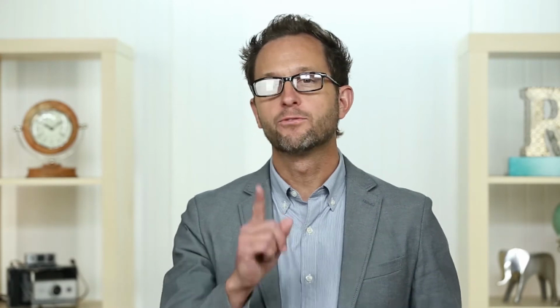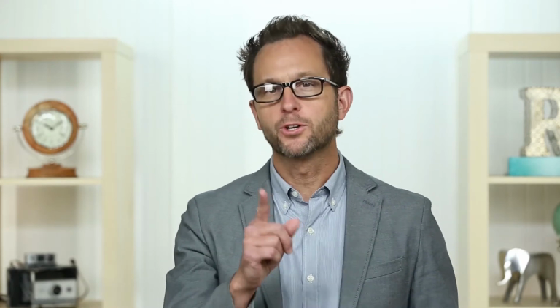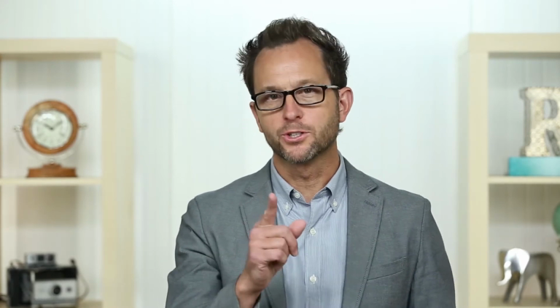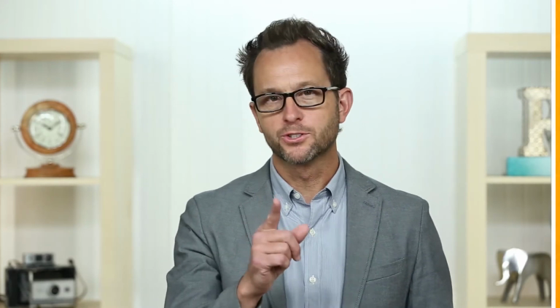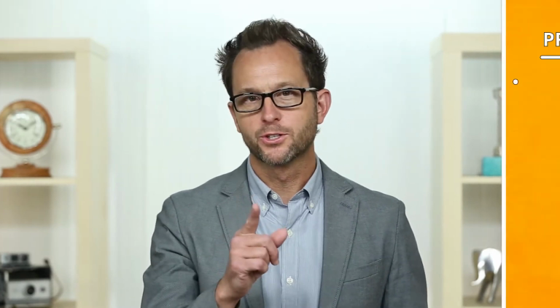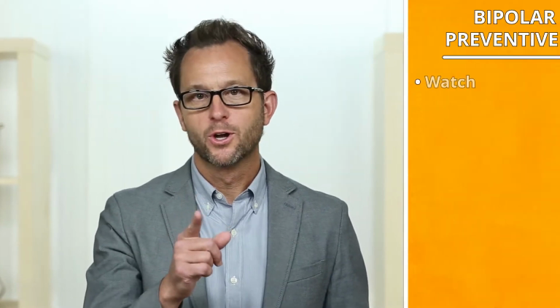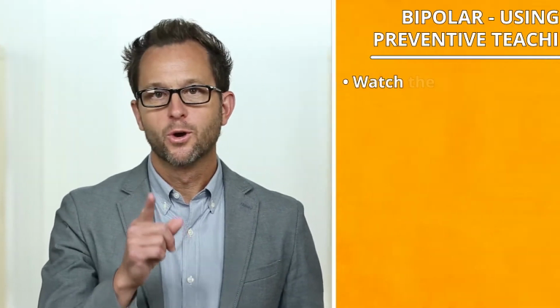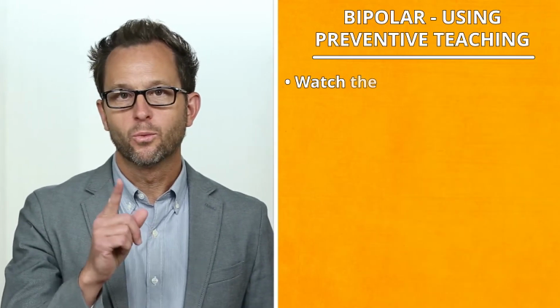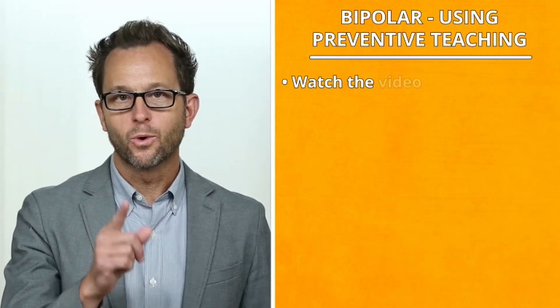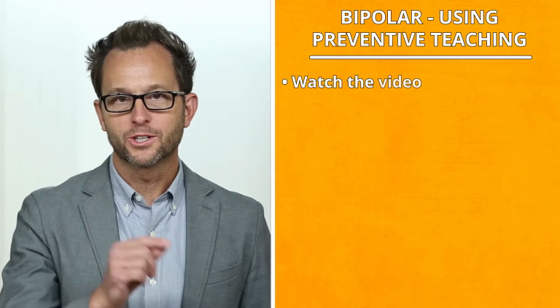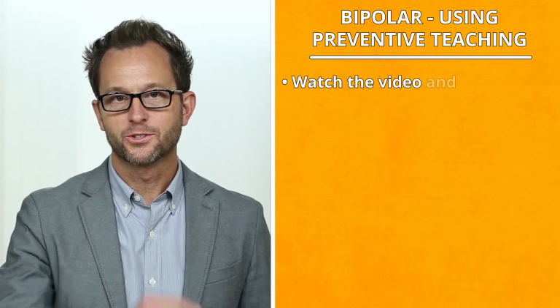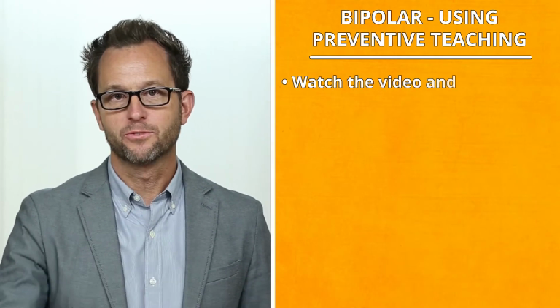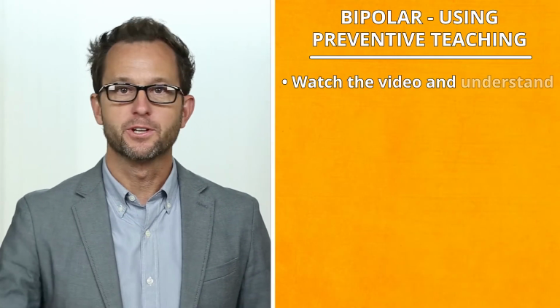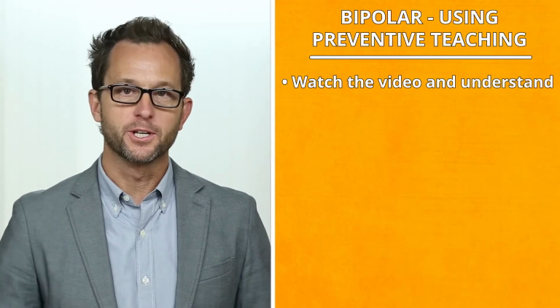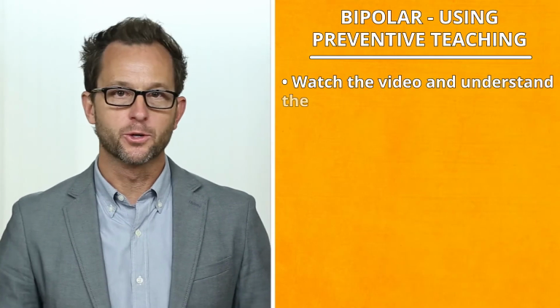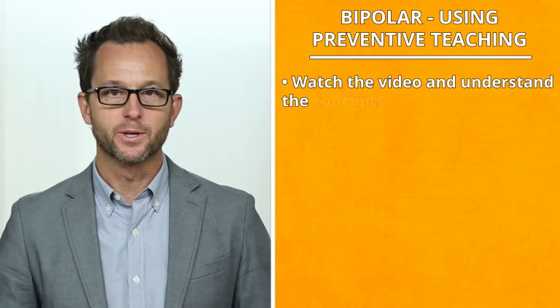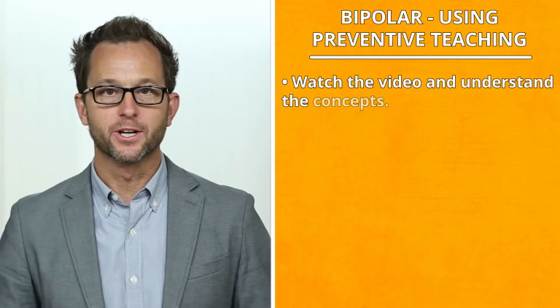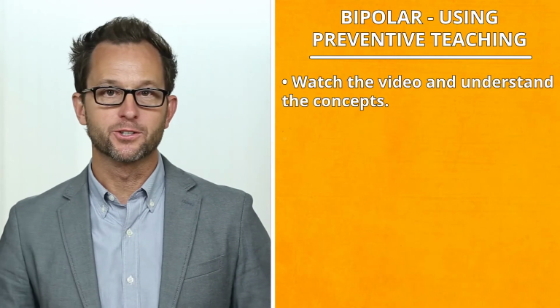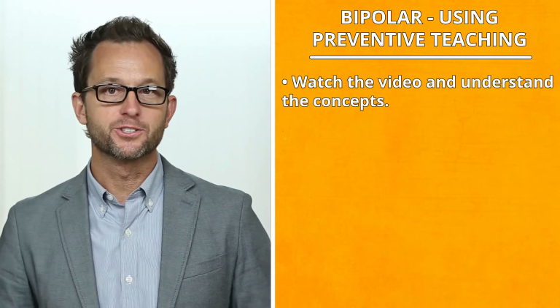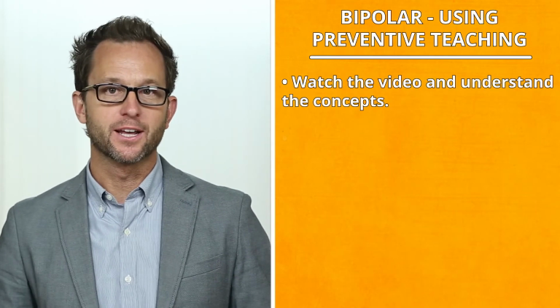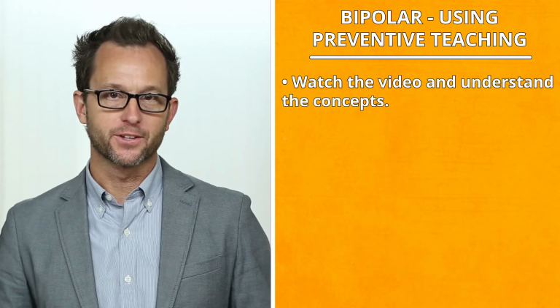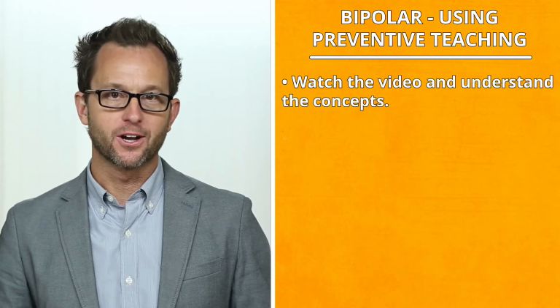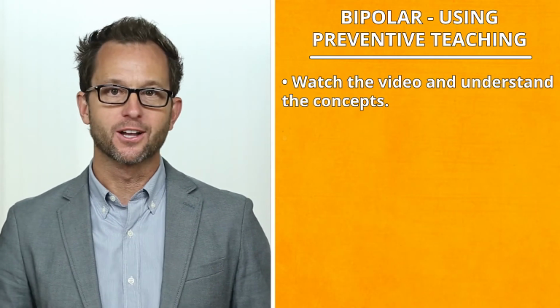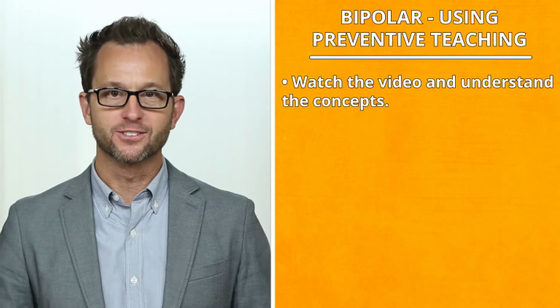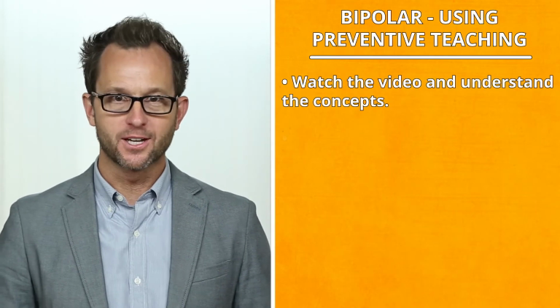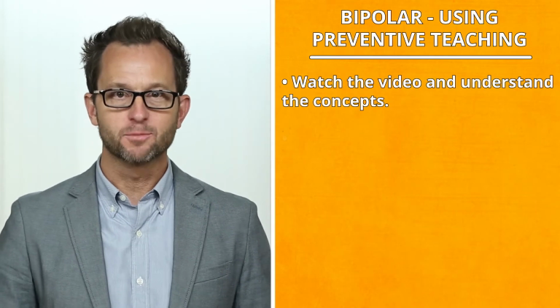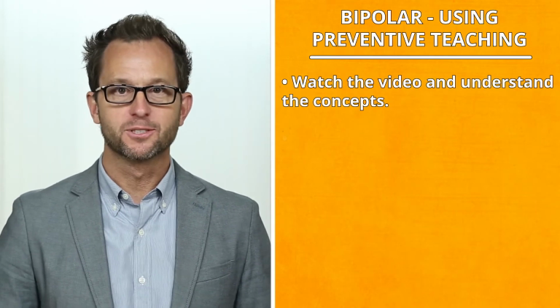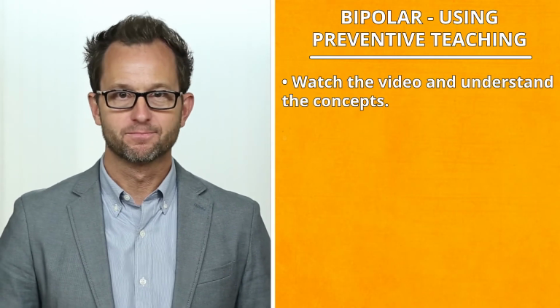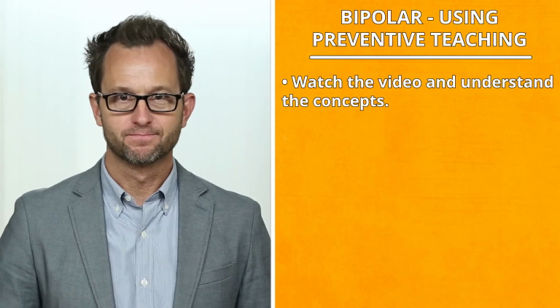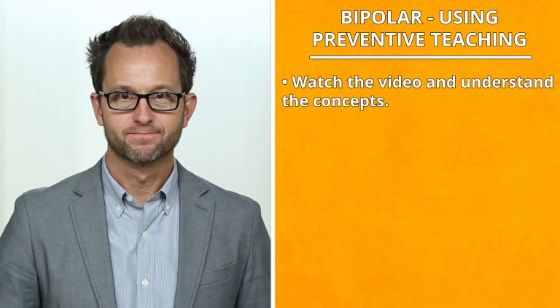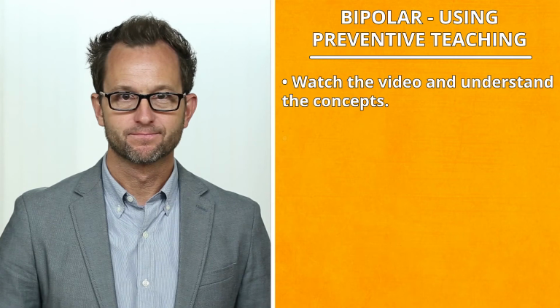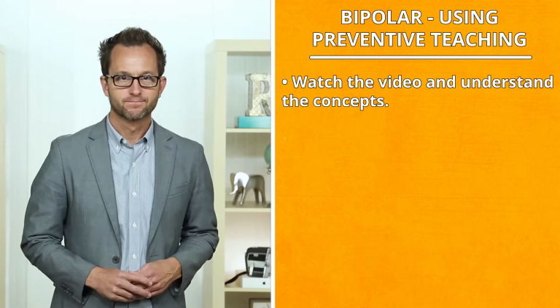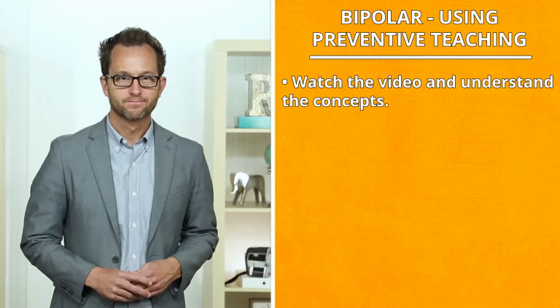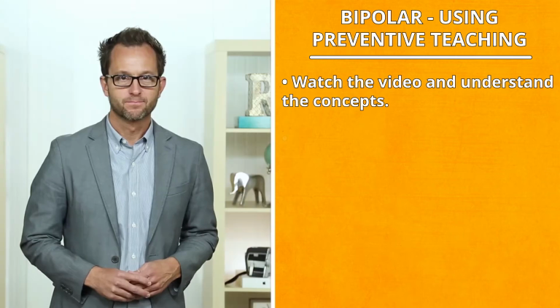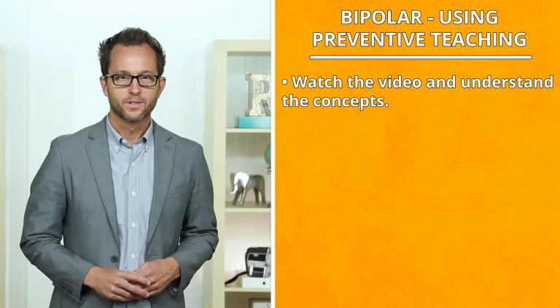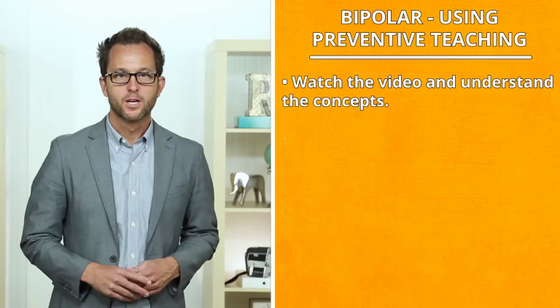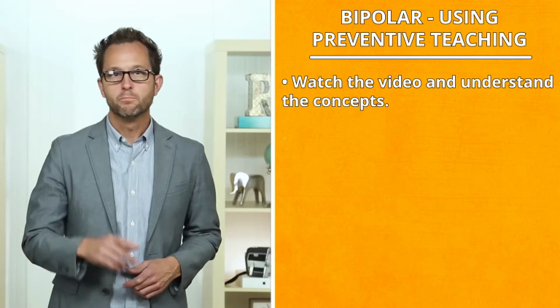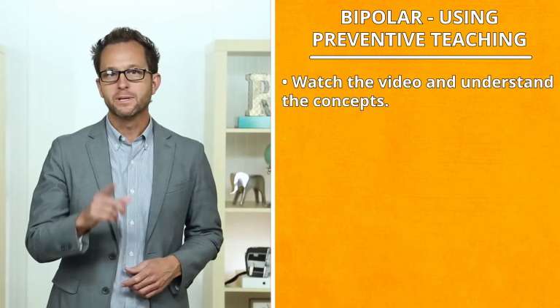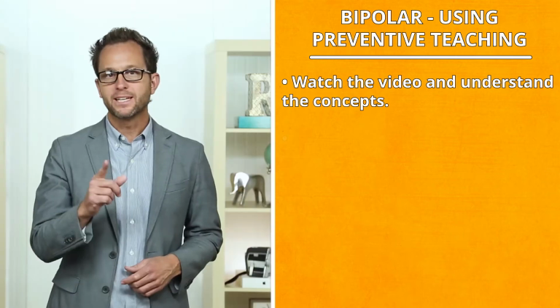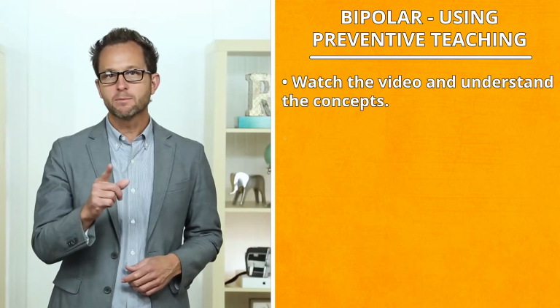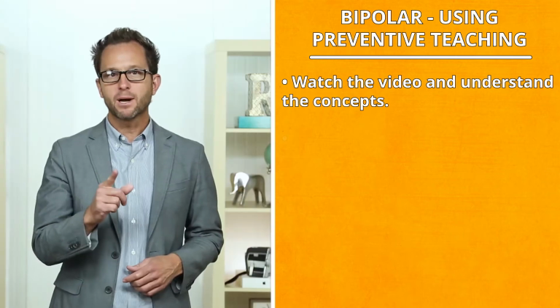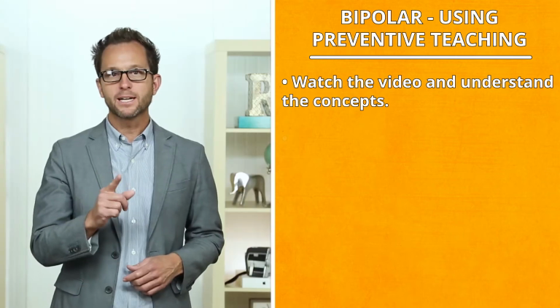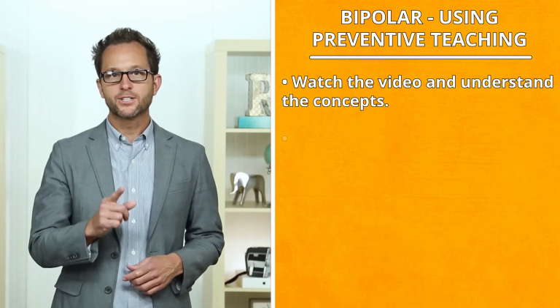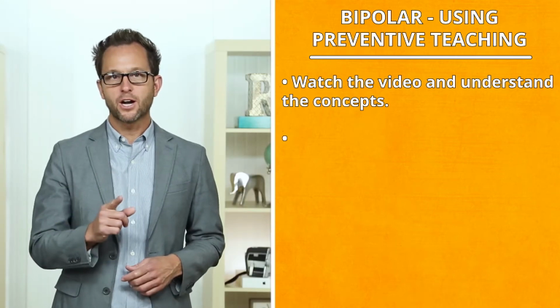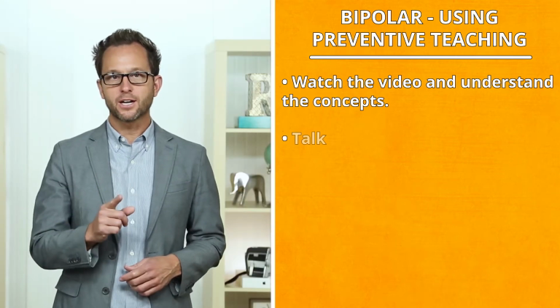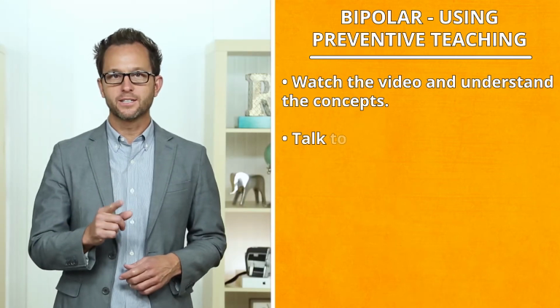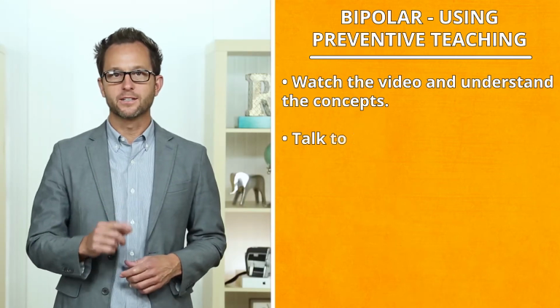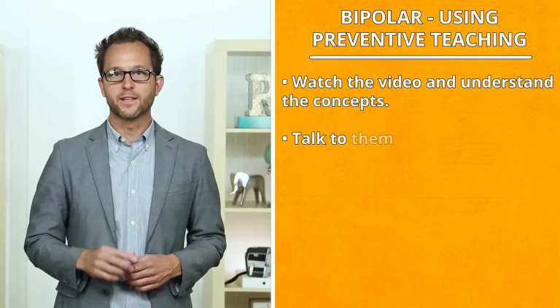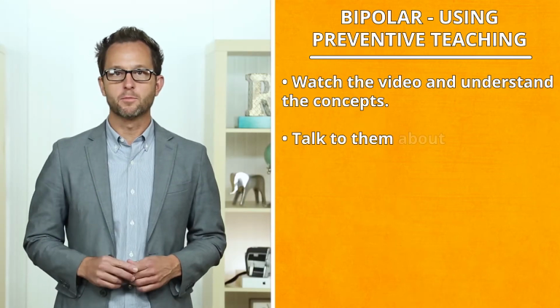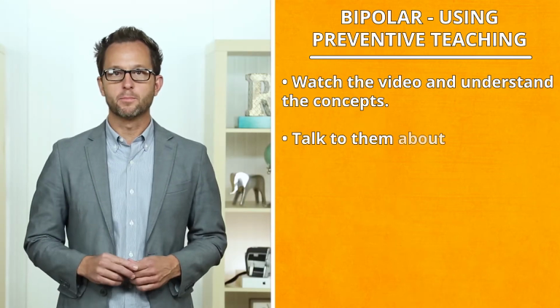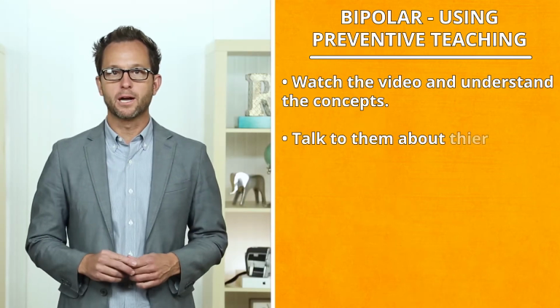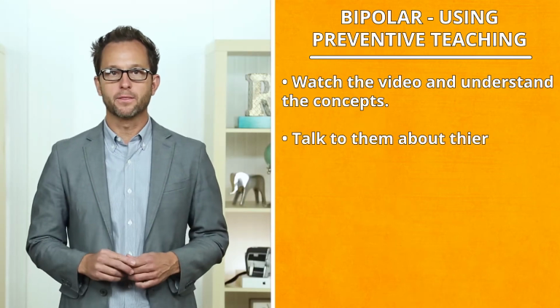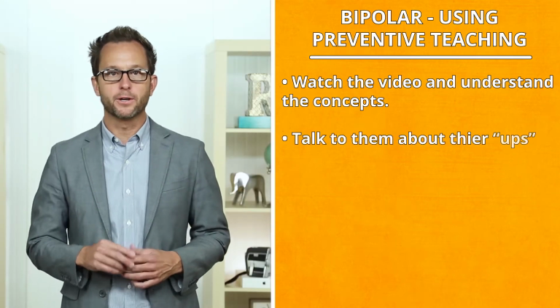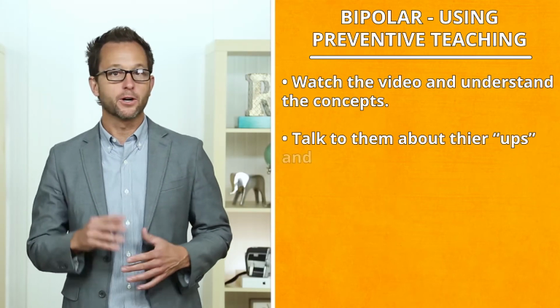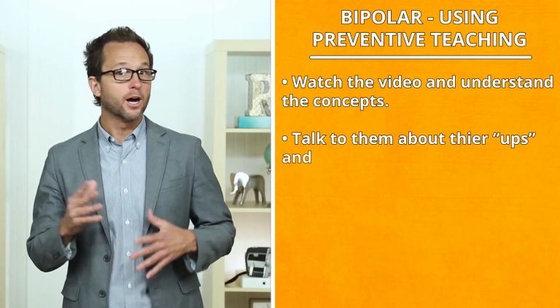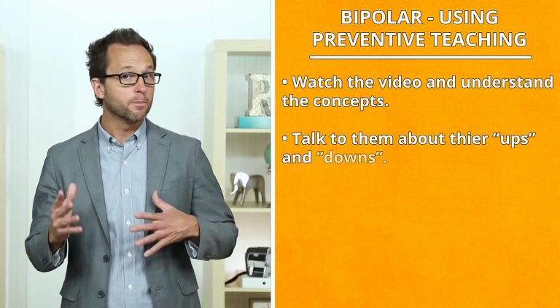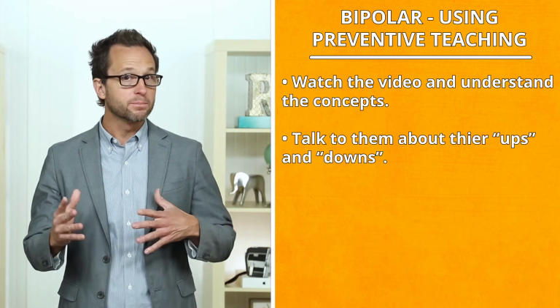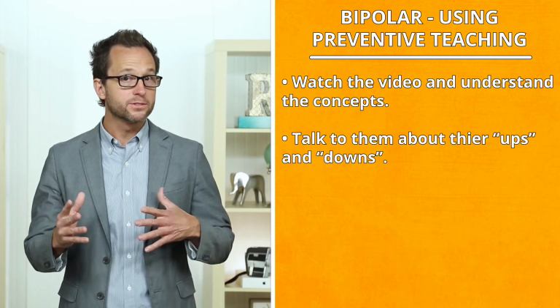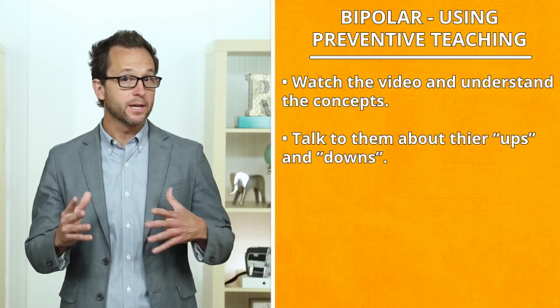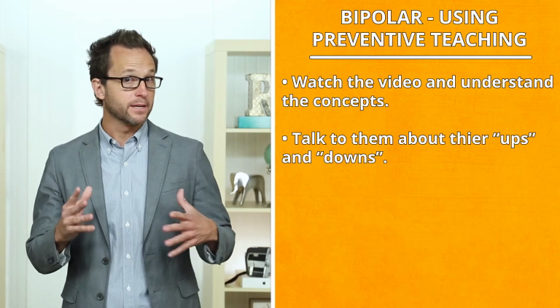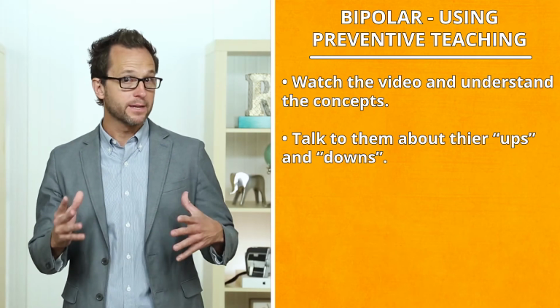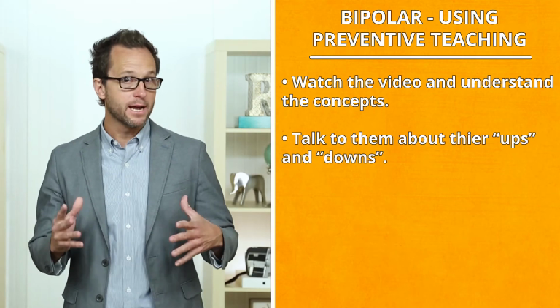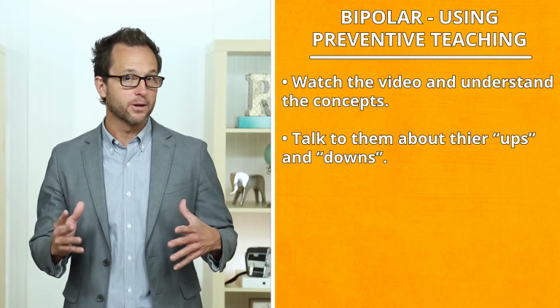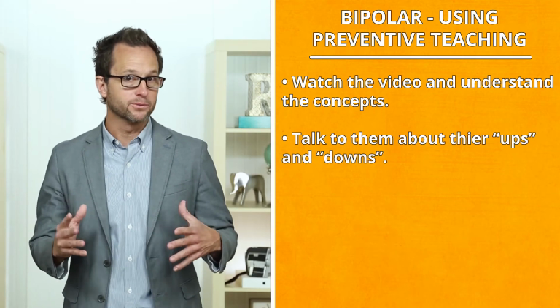First, watch the video and understand the concepts. Begin by talking to them about their ups and downs.